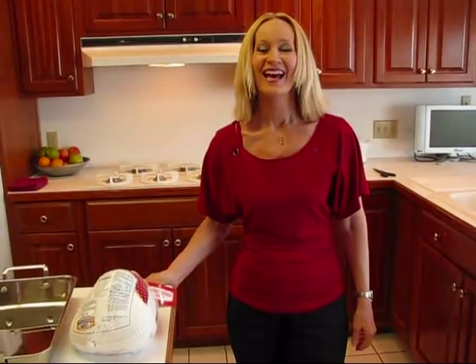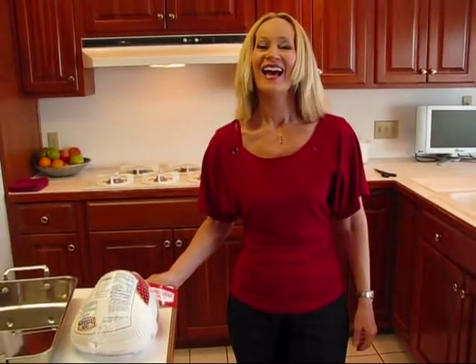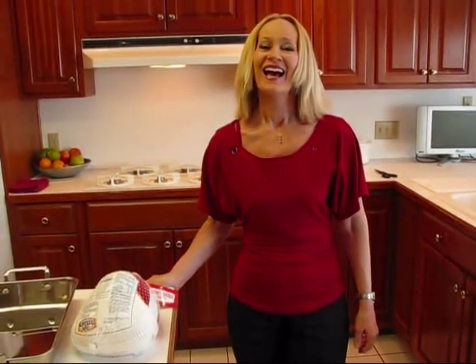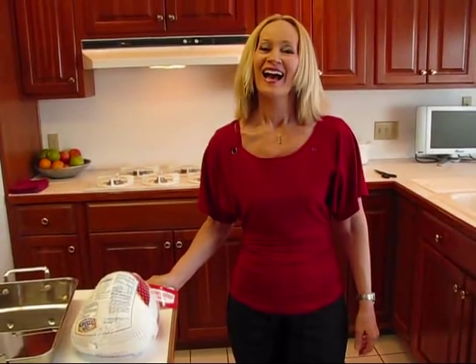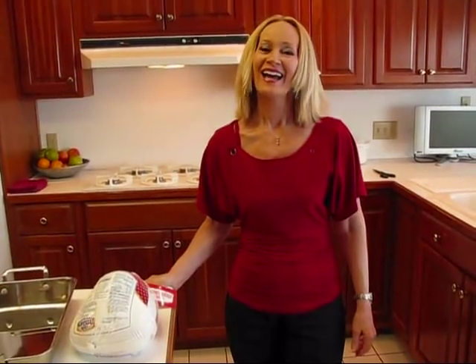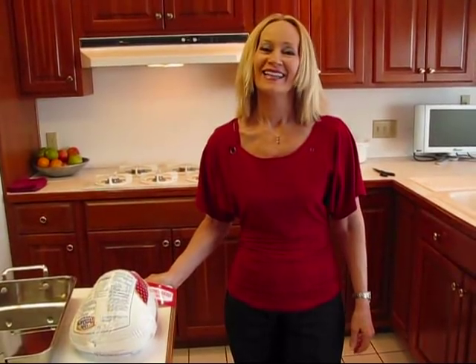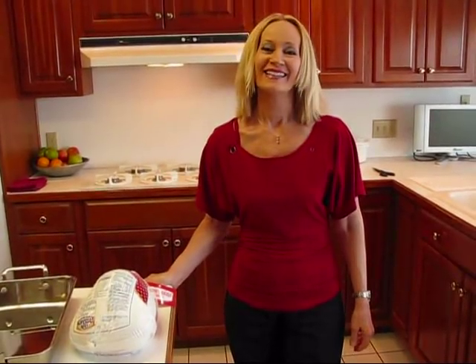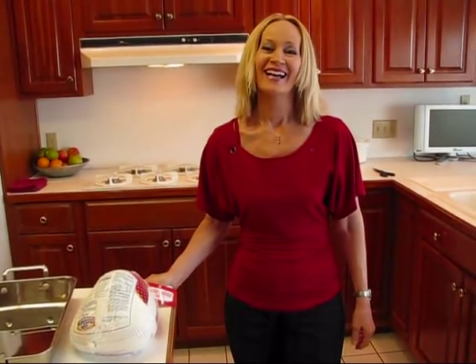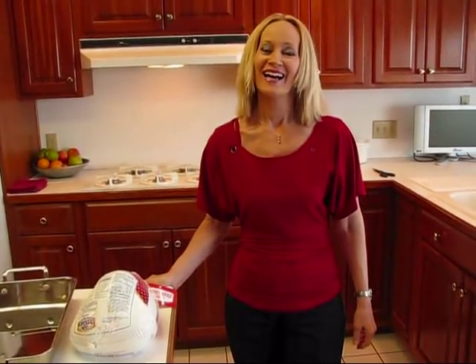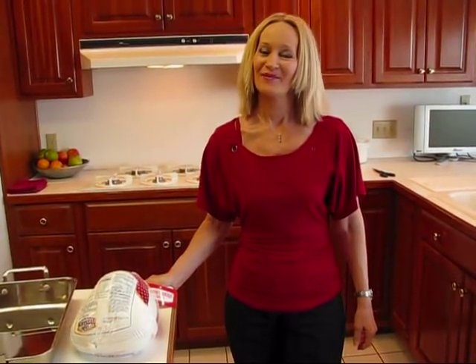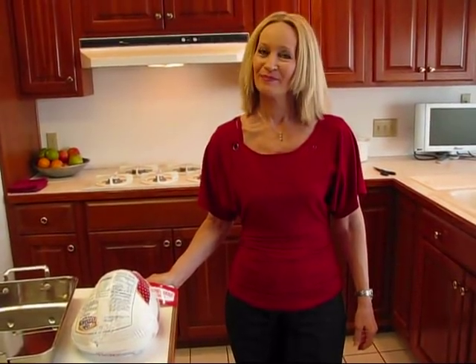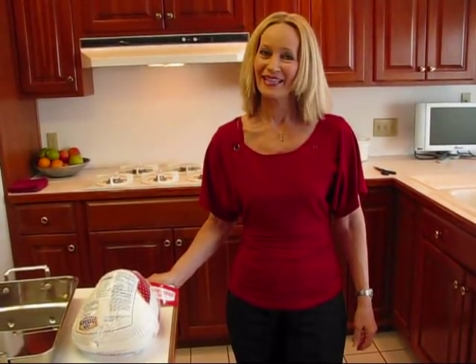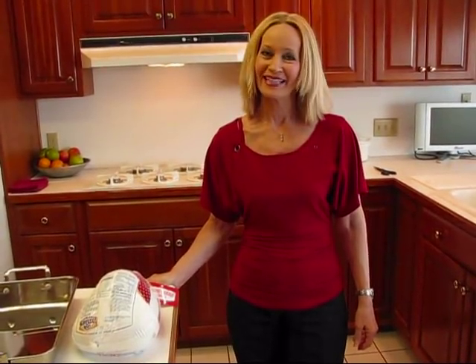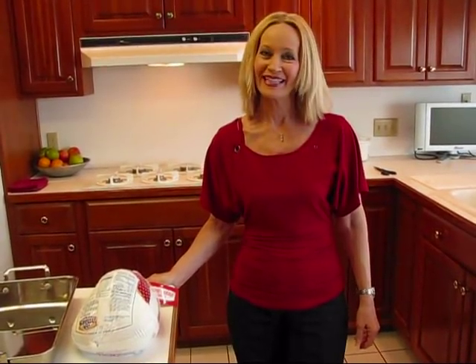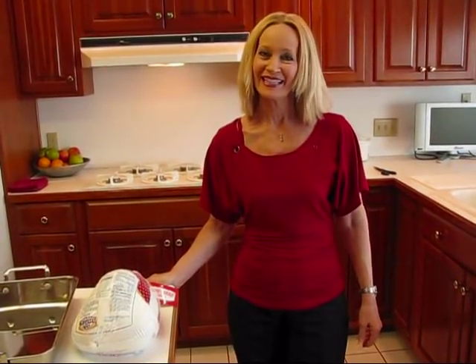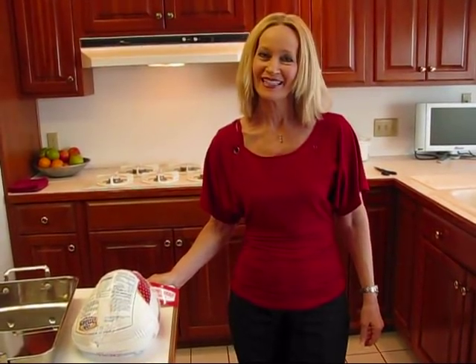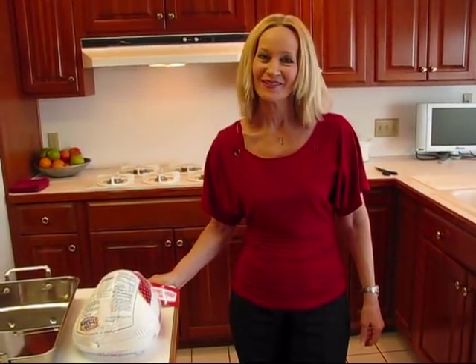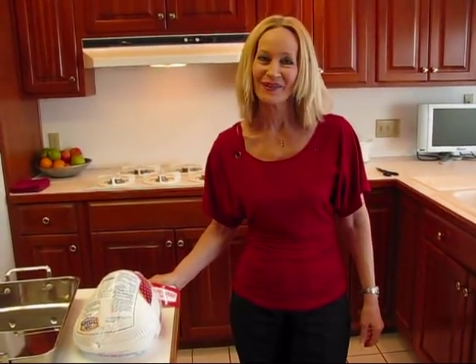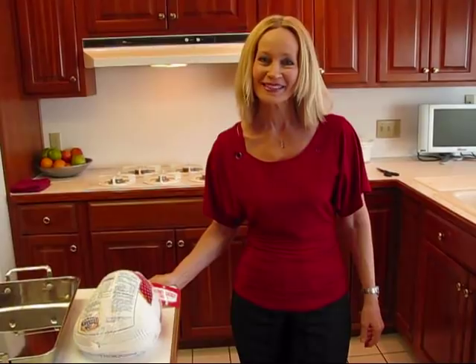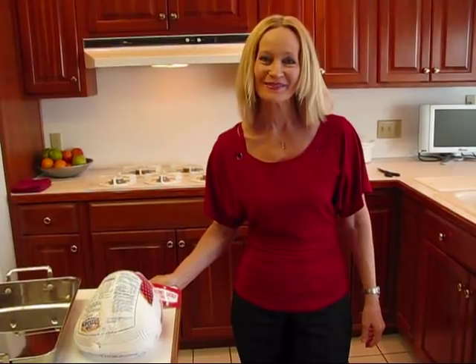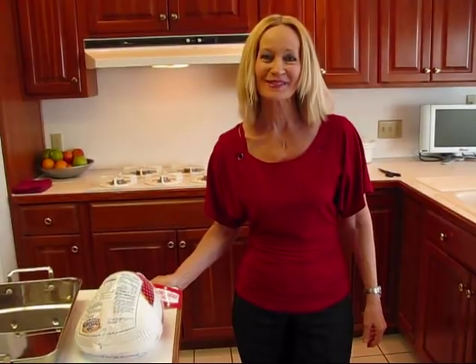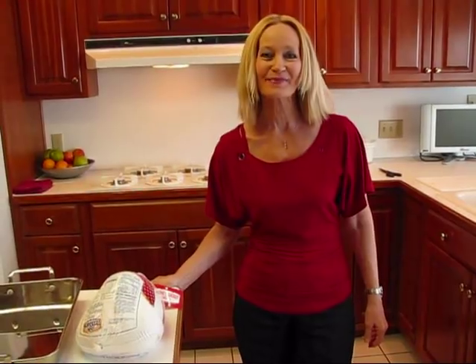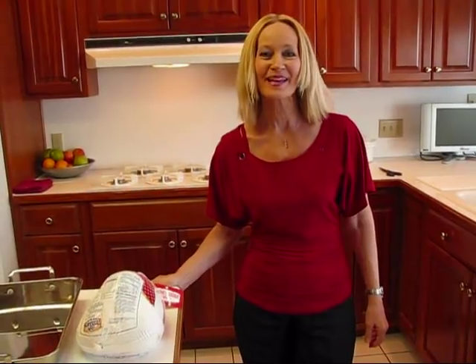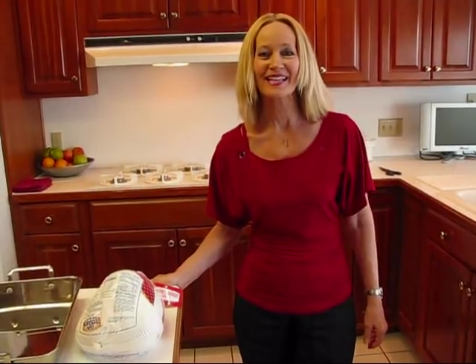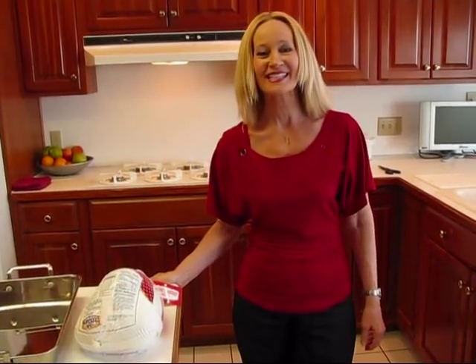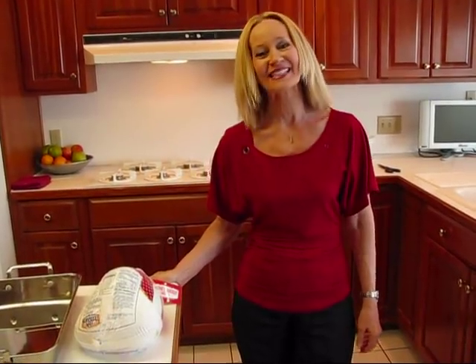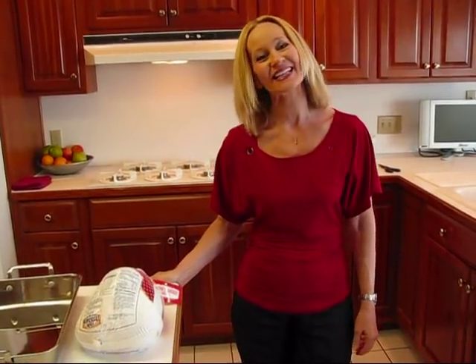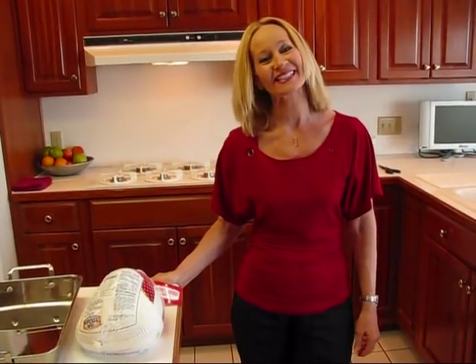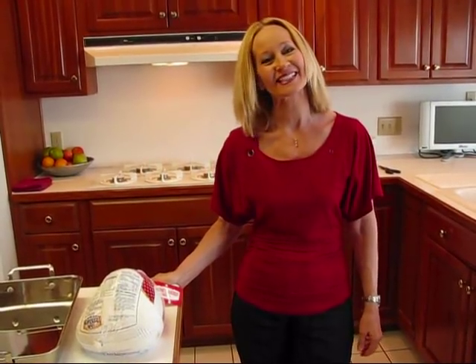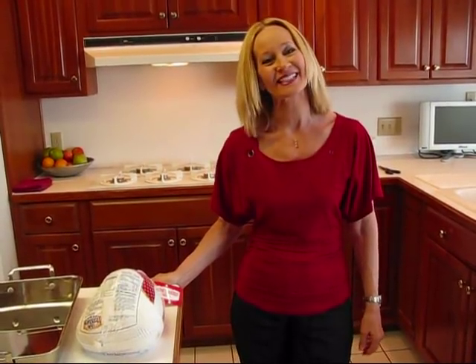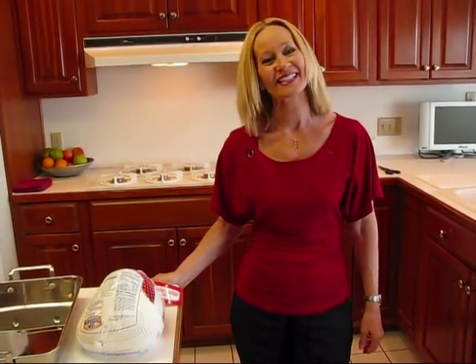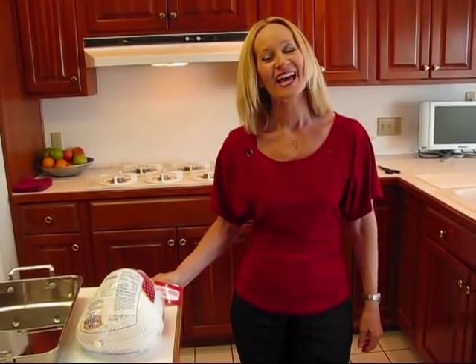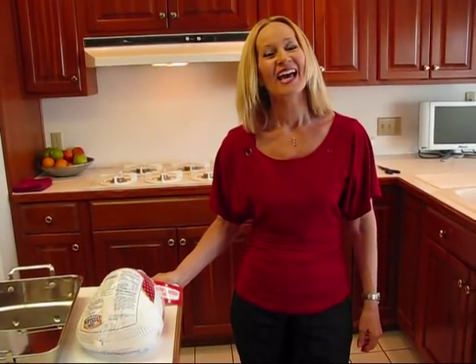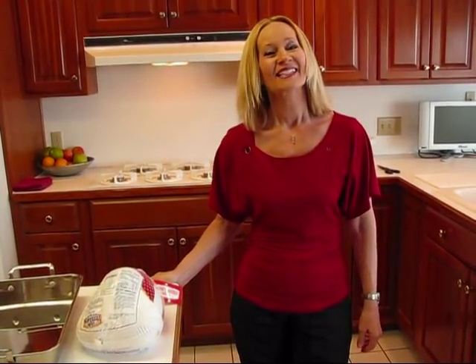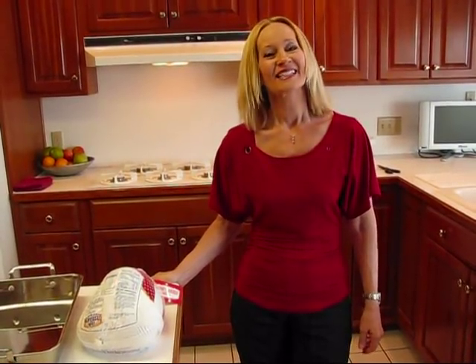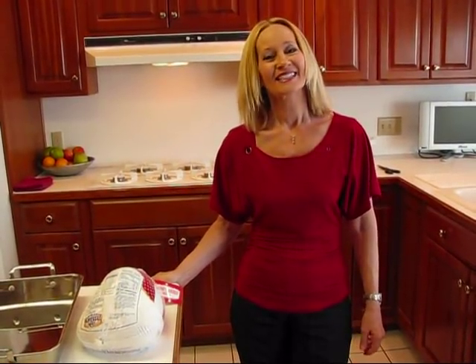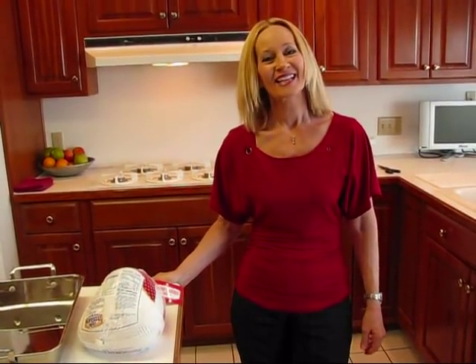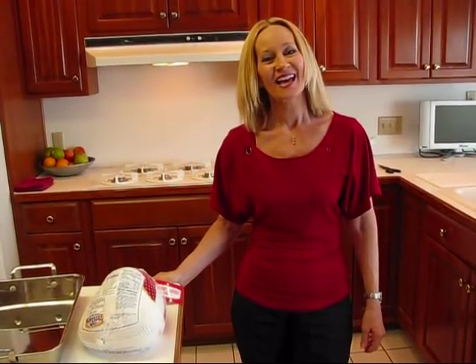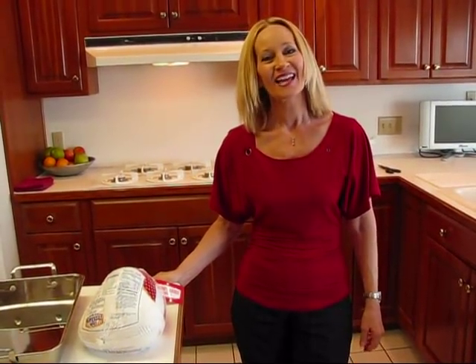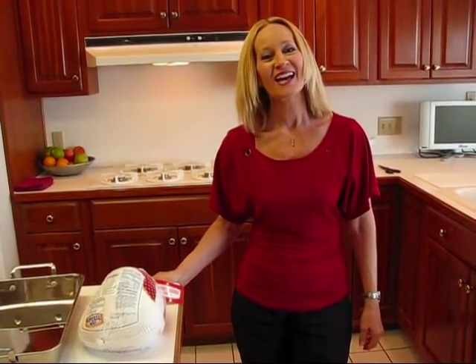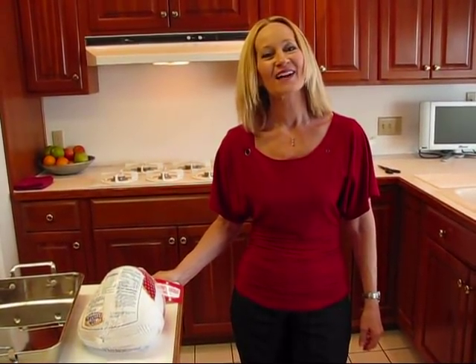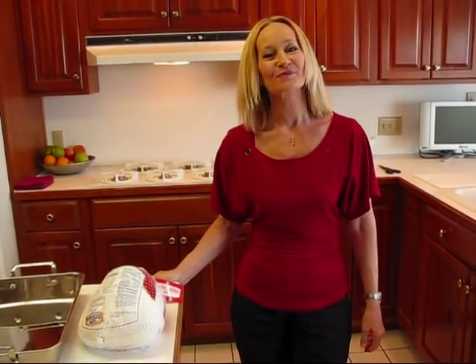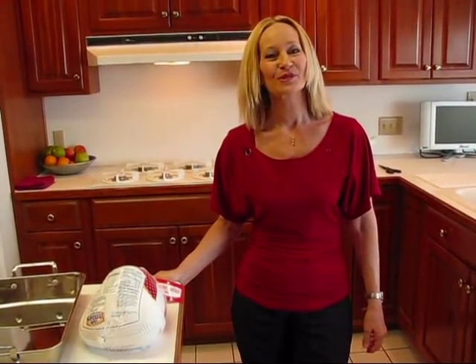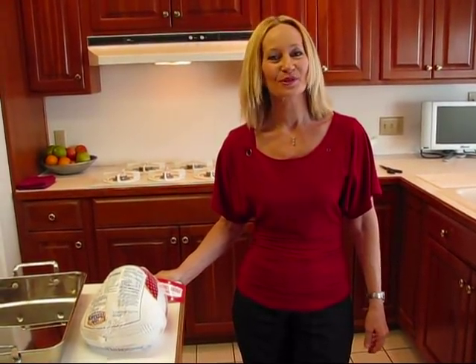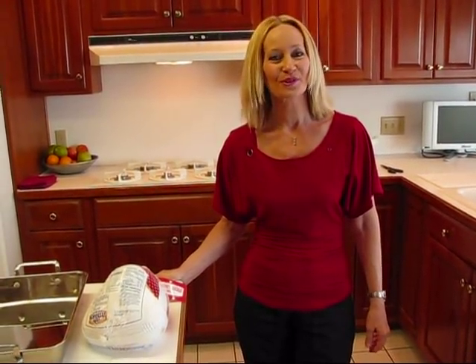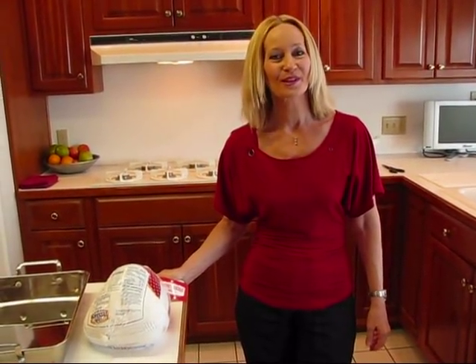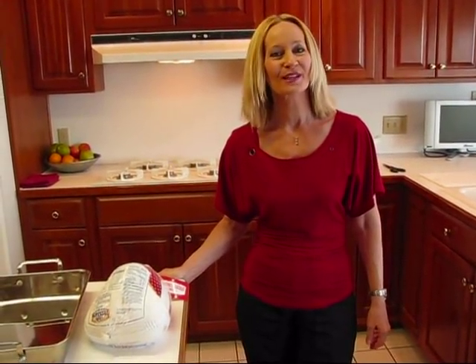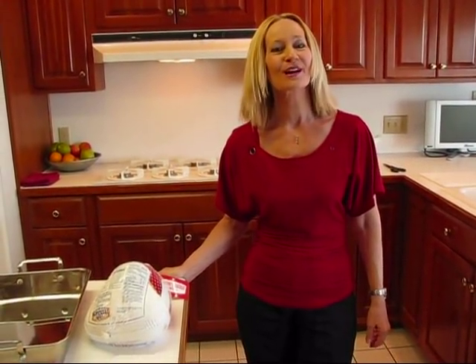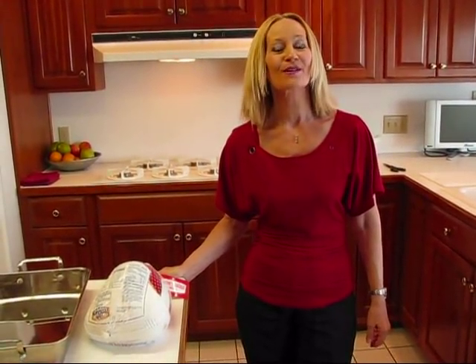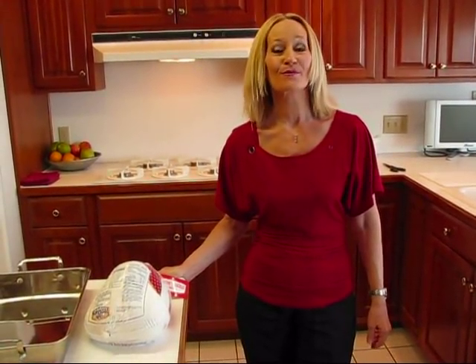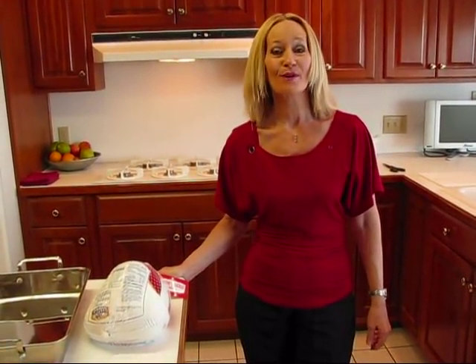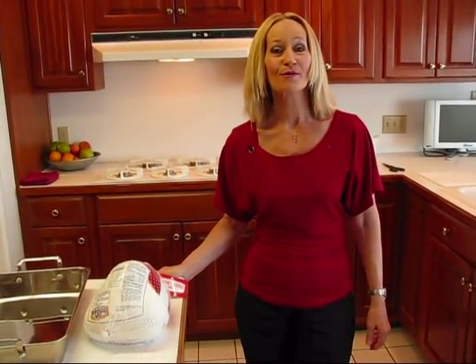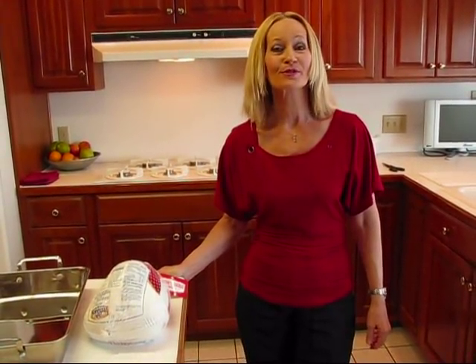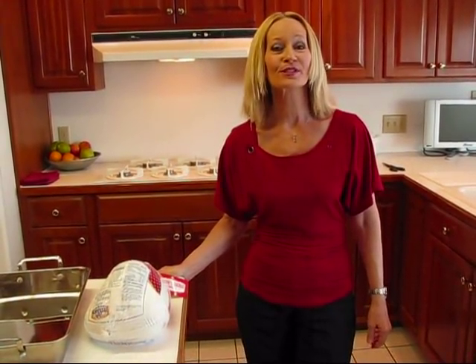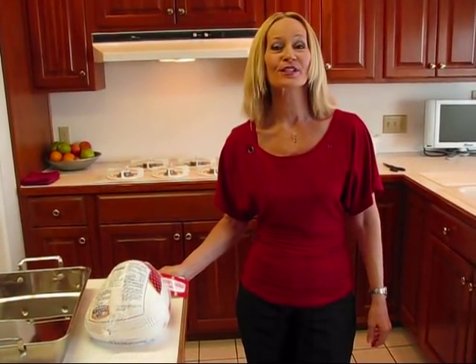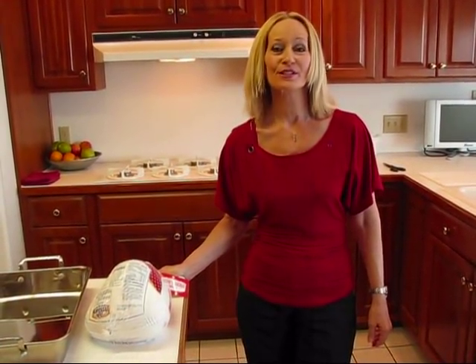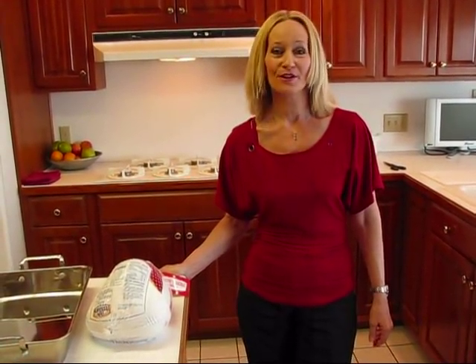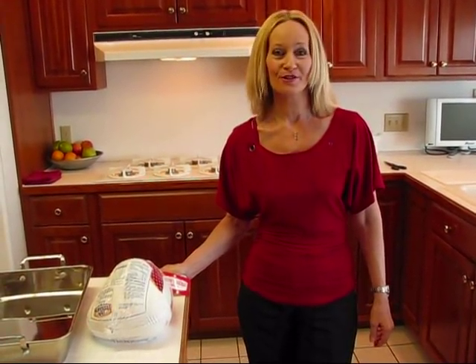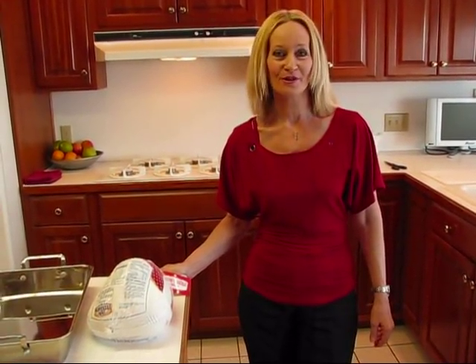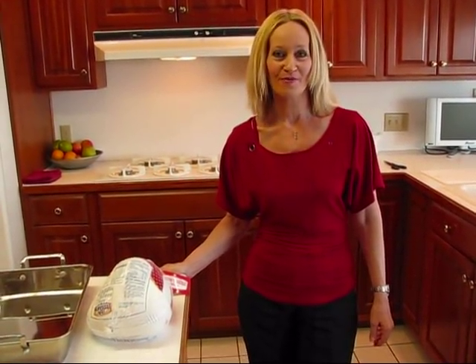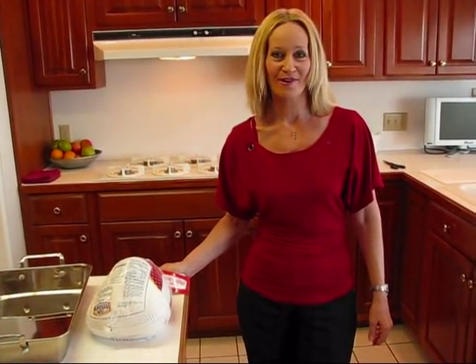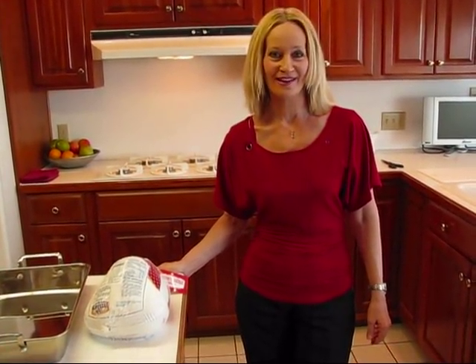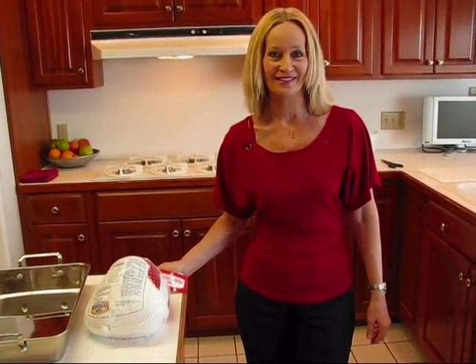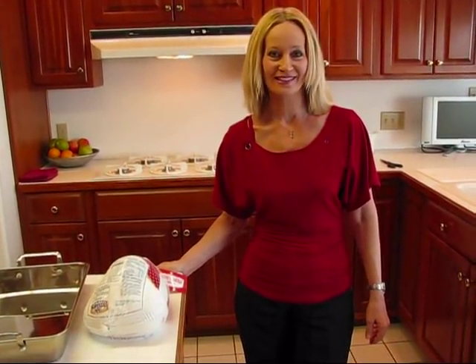Hi, I'm Betty. Welcome to Betty's Kitchen. Today I'm doing a roast turkey breast.